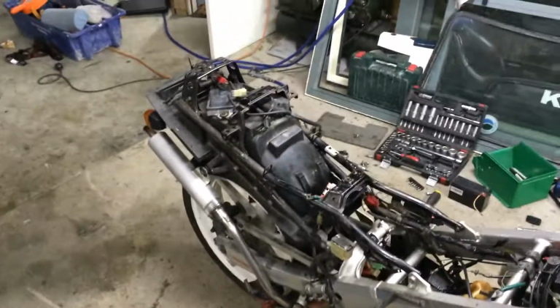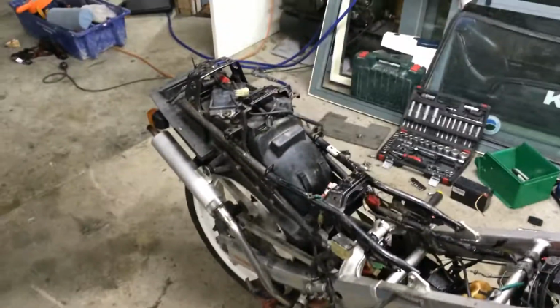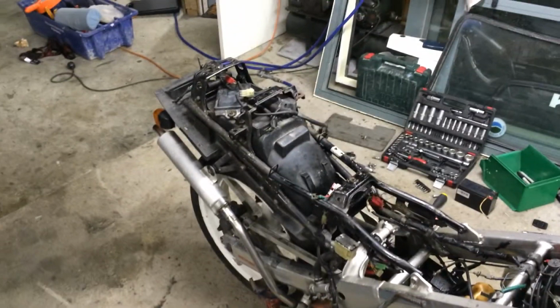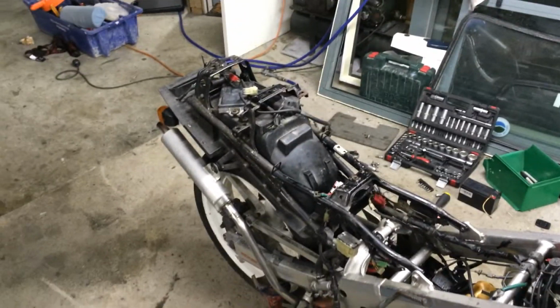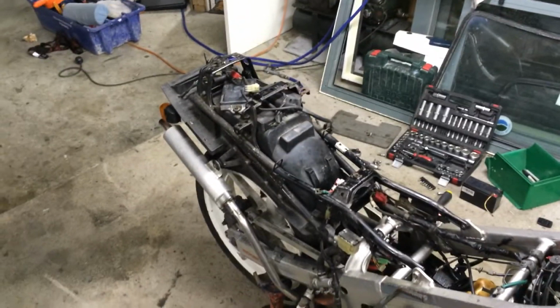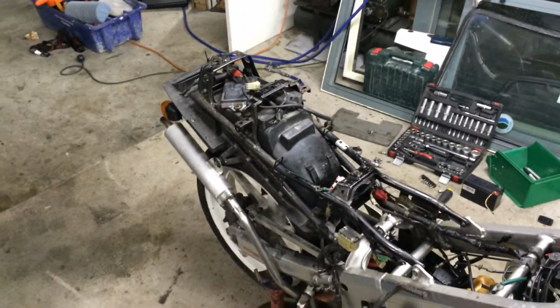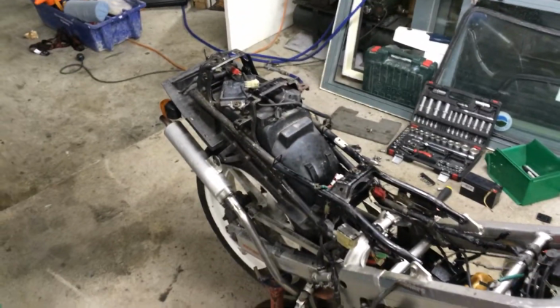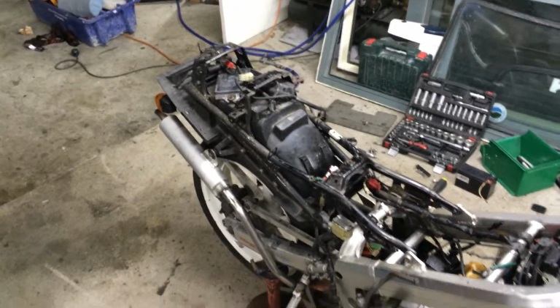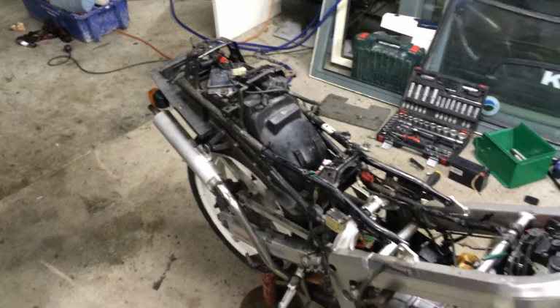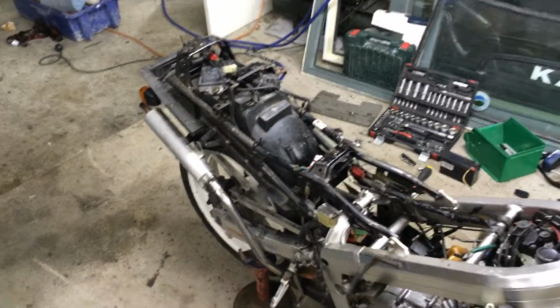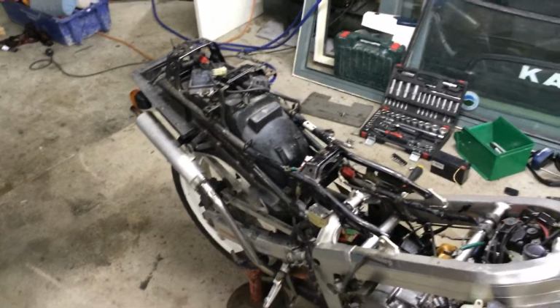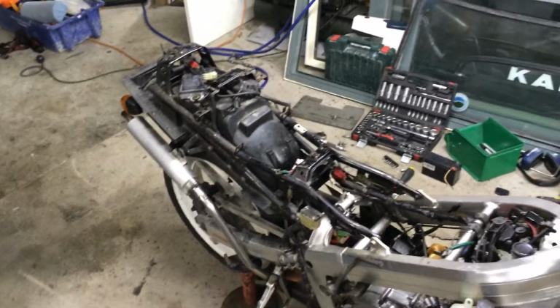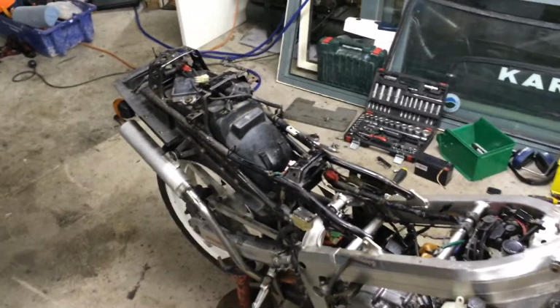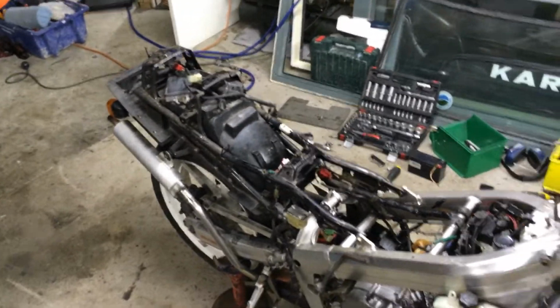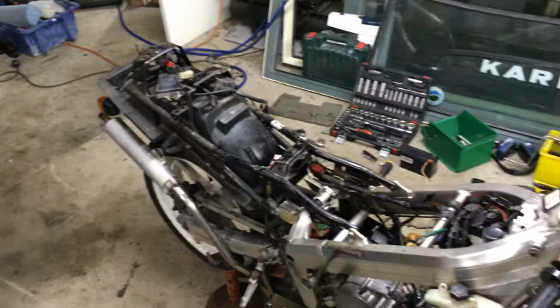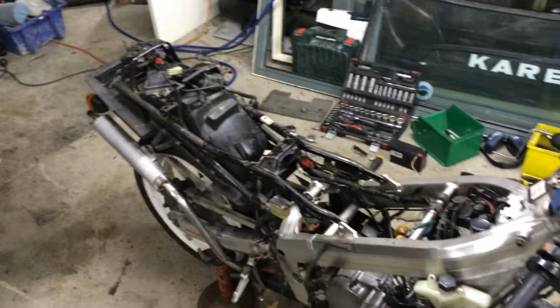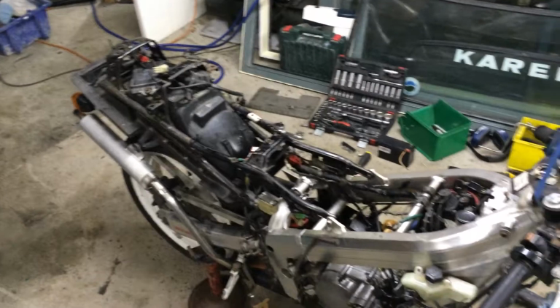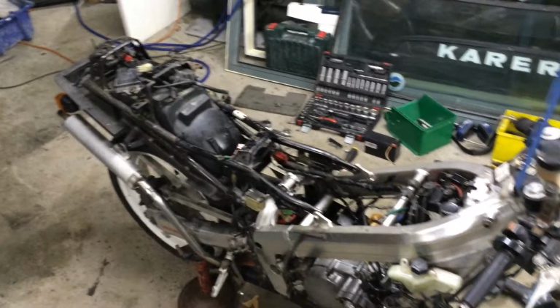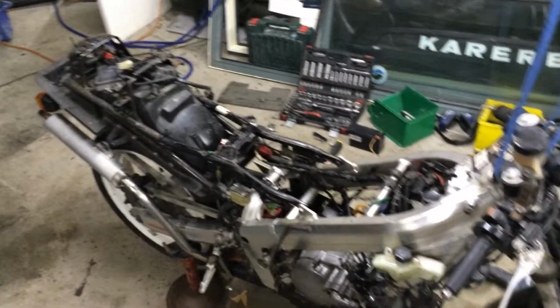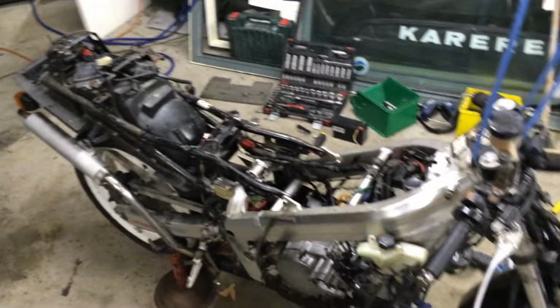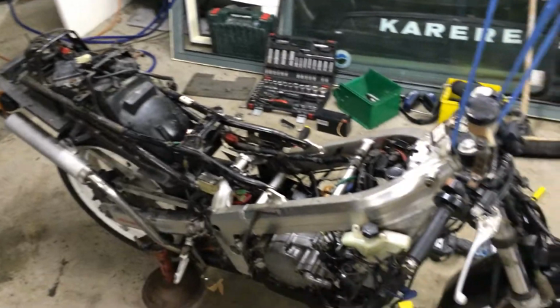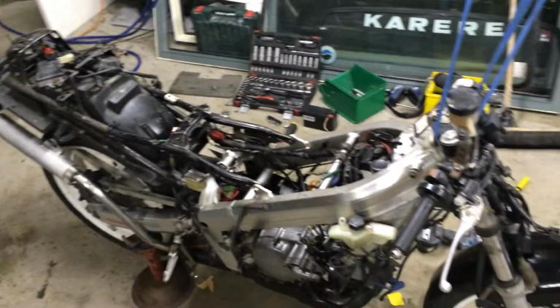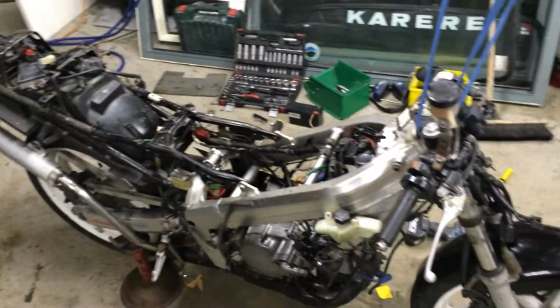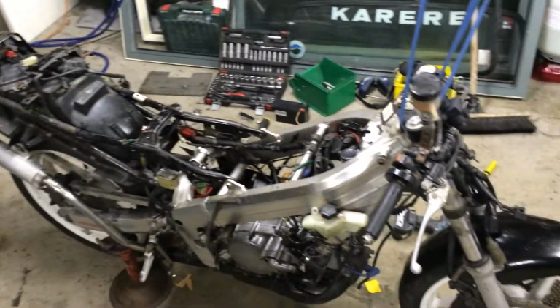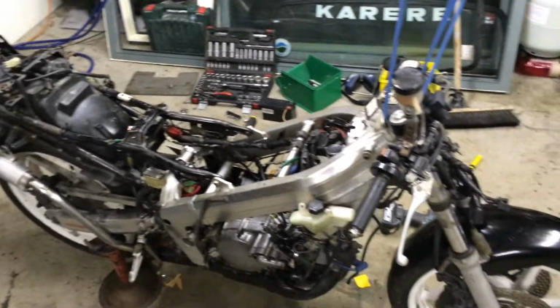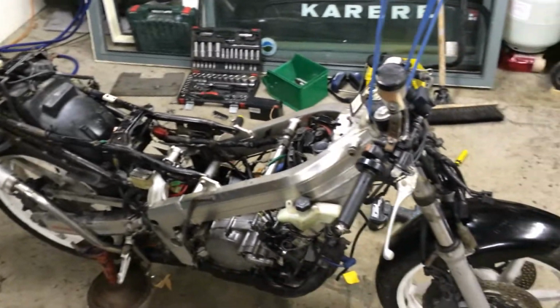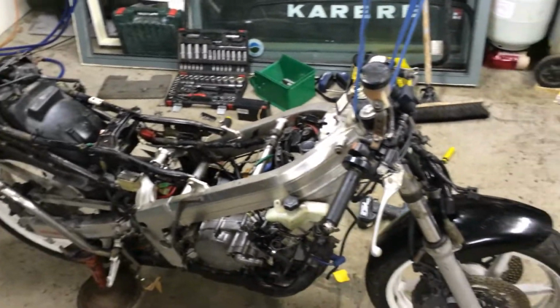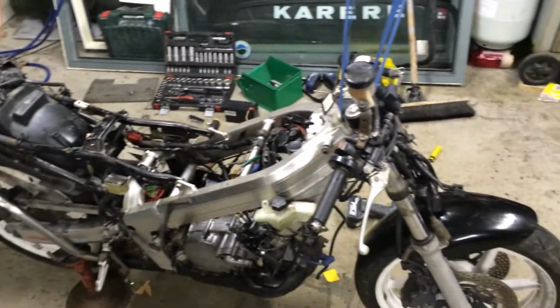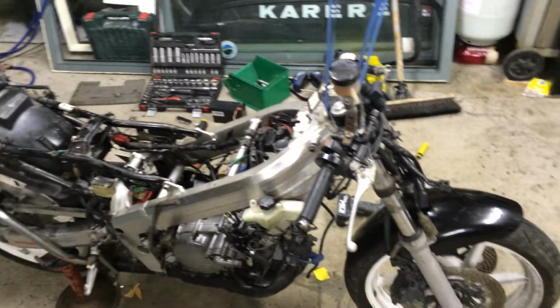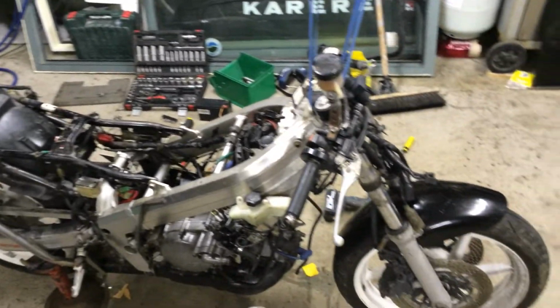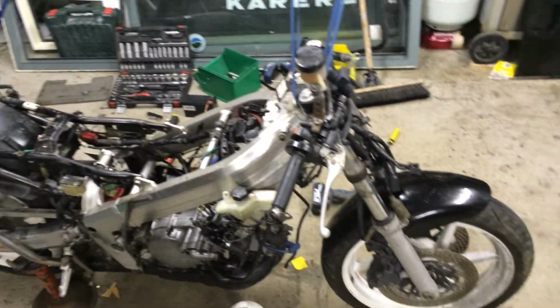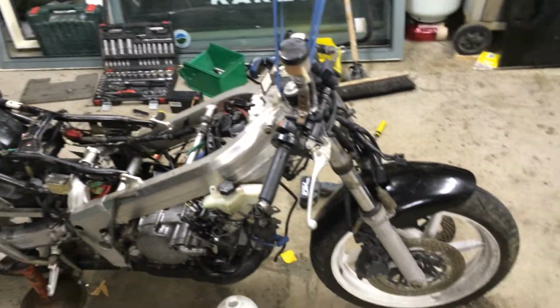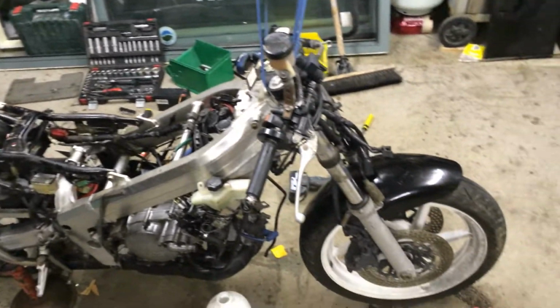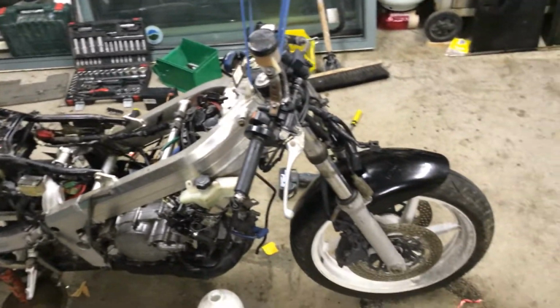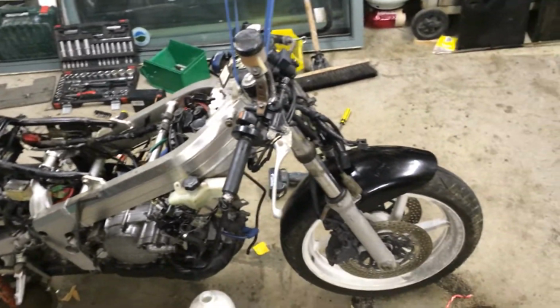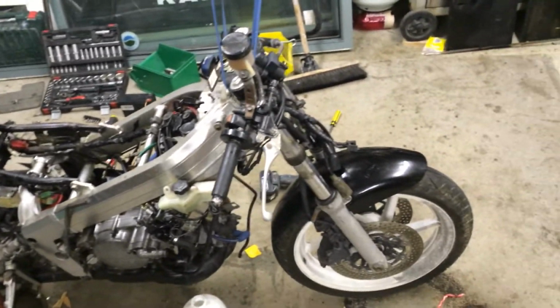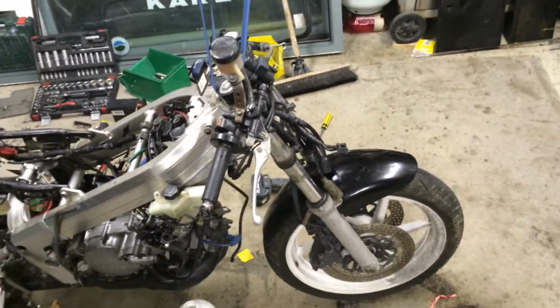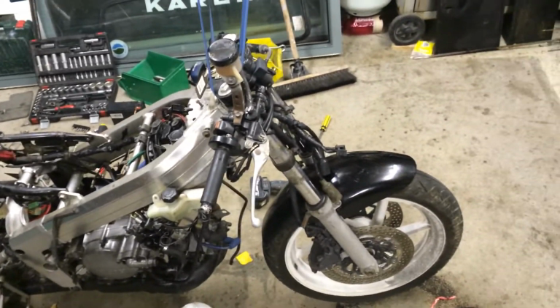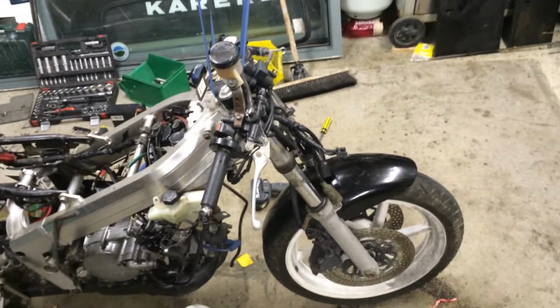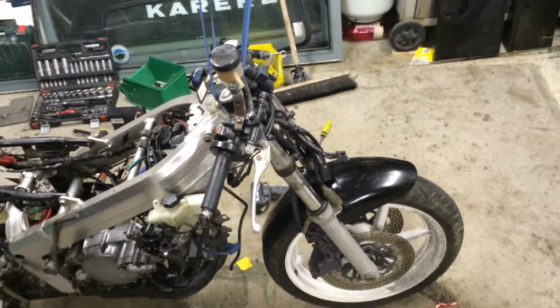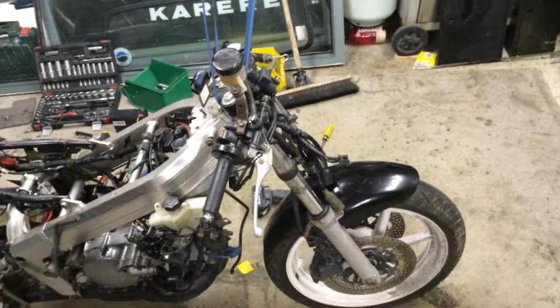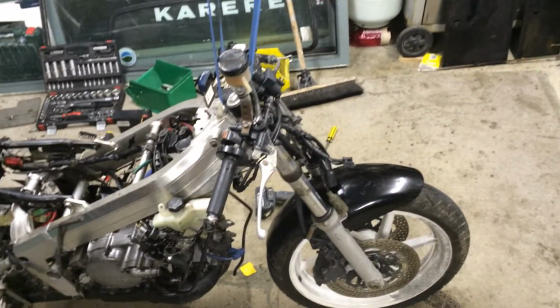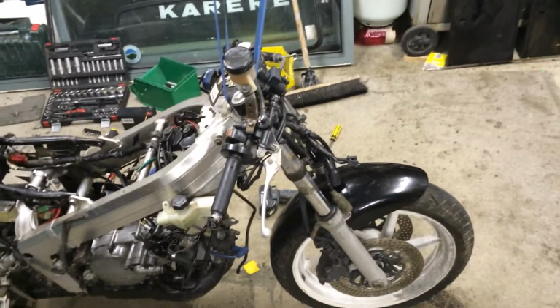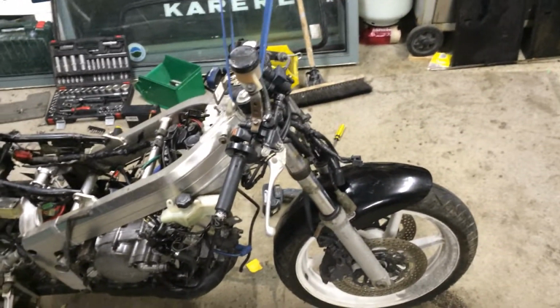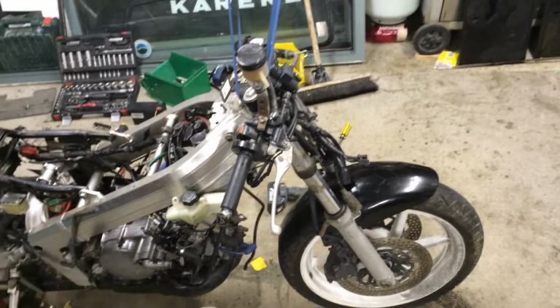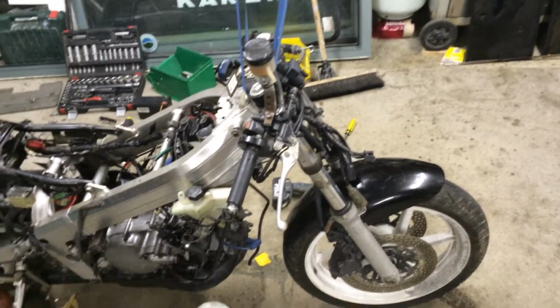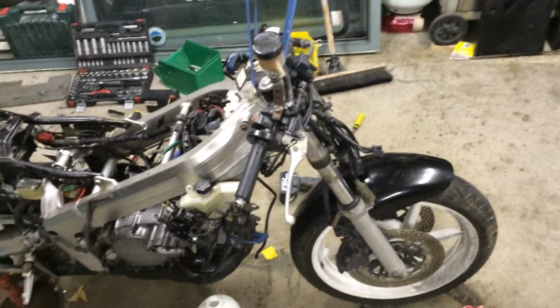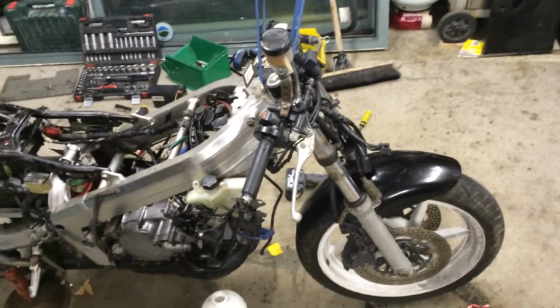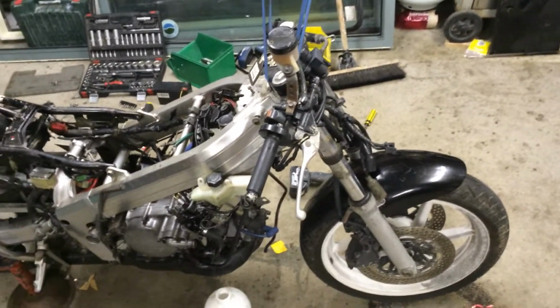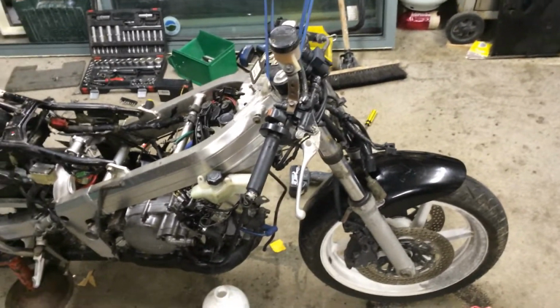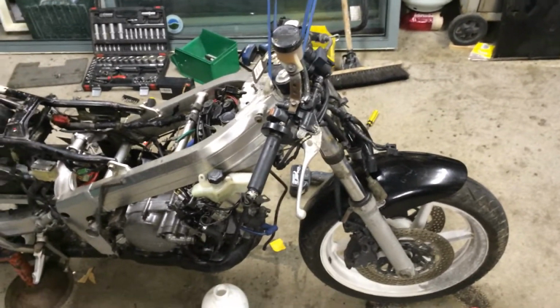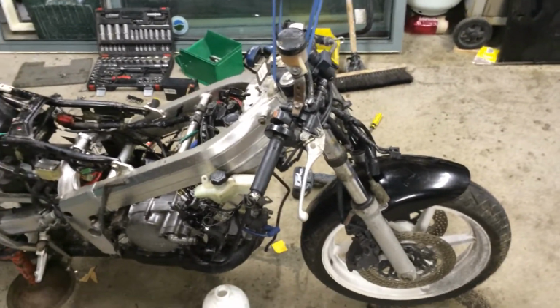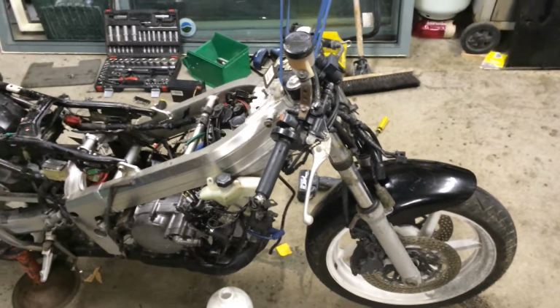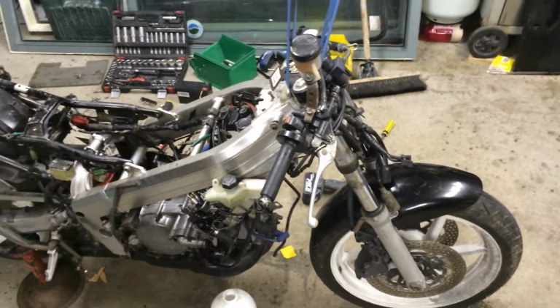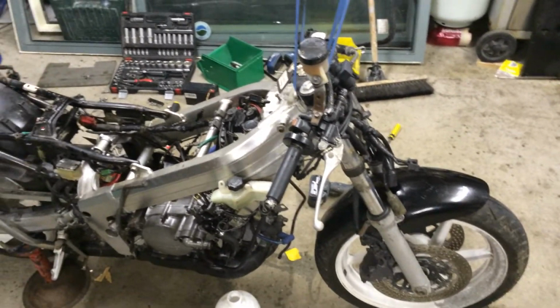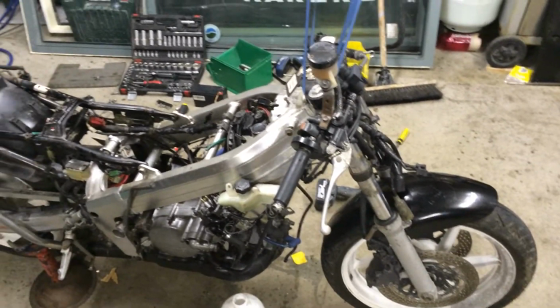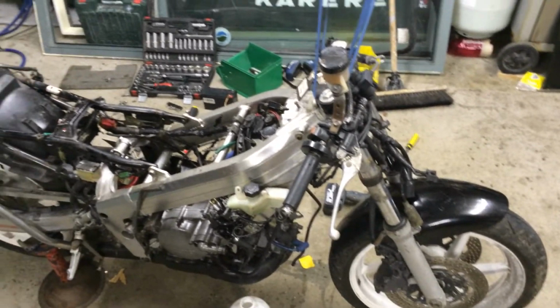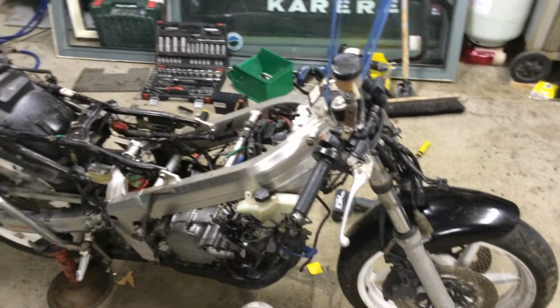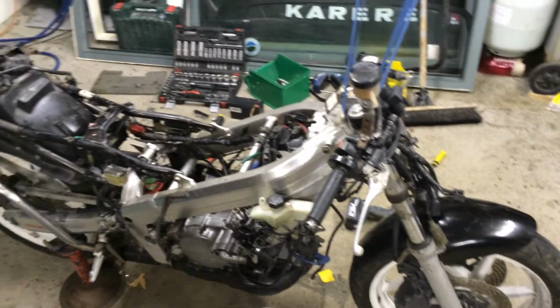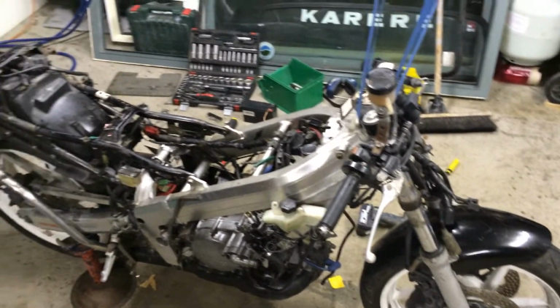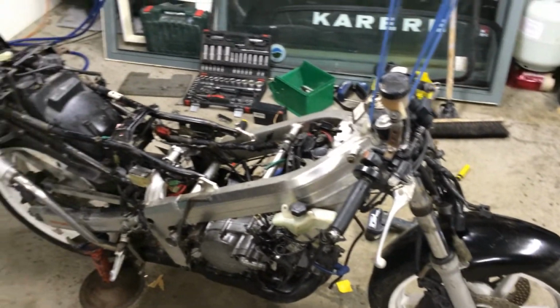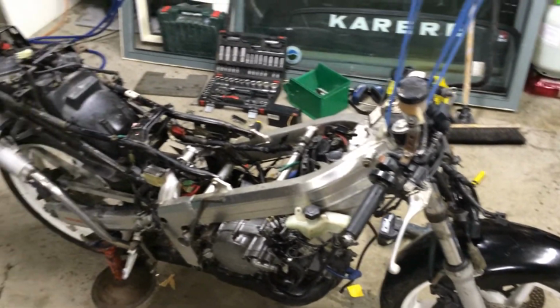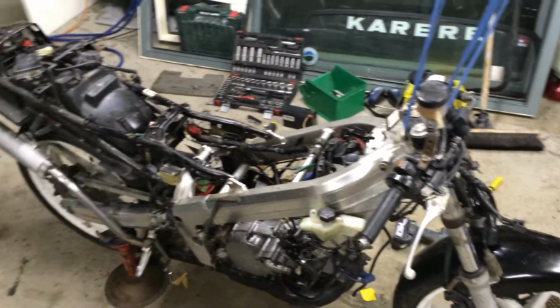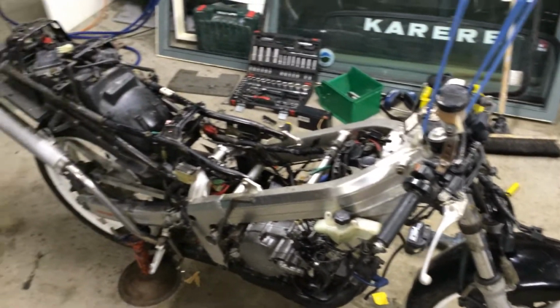So the stage one strip down is done so far. Watch this space and I'll continue to upload some videos of its progress.